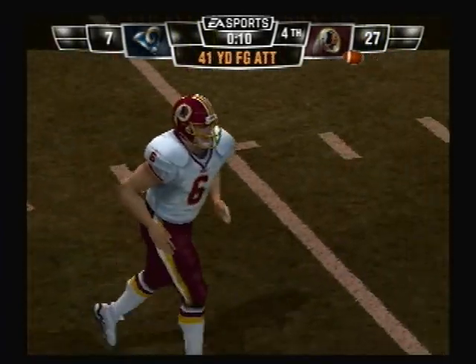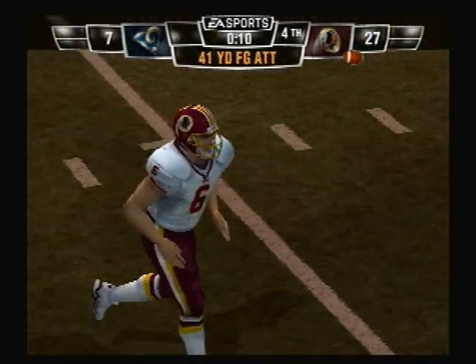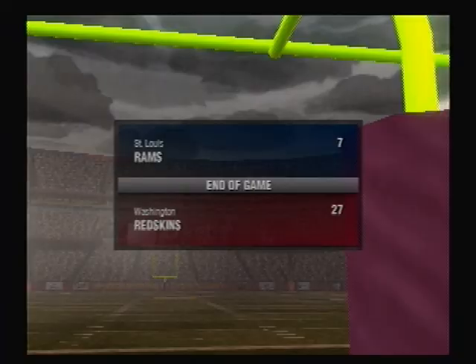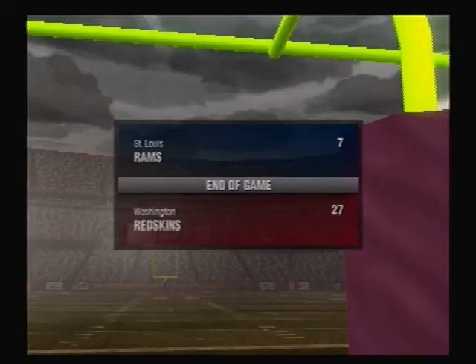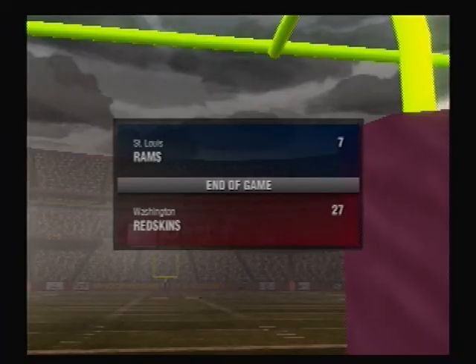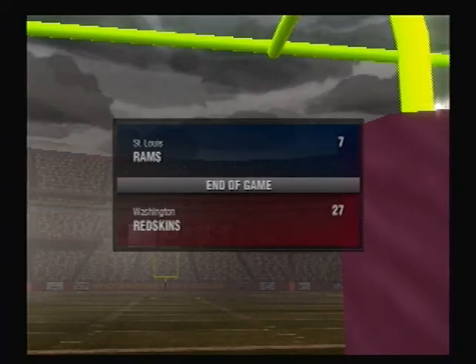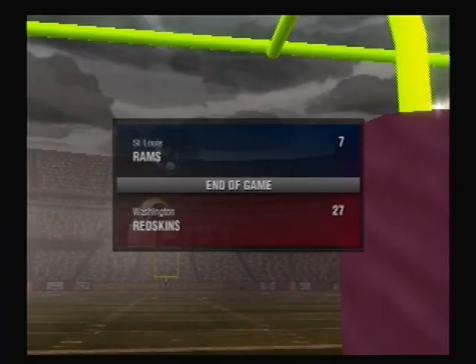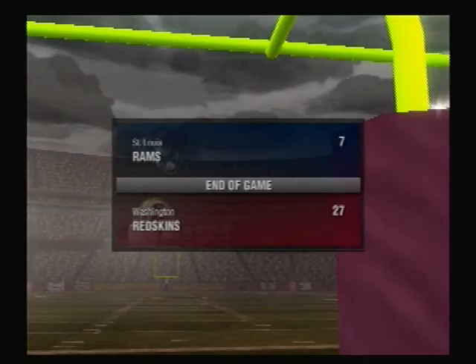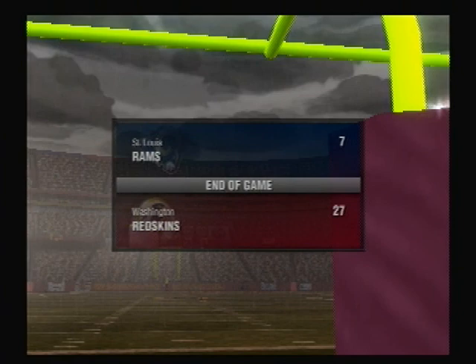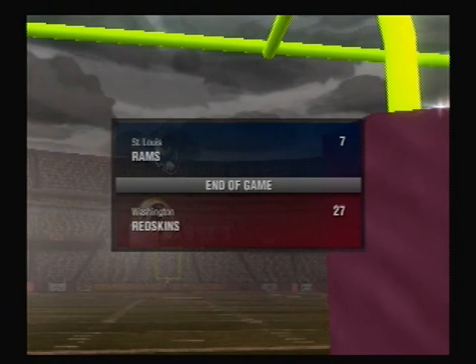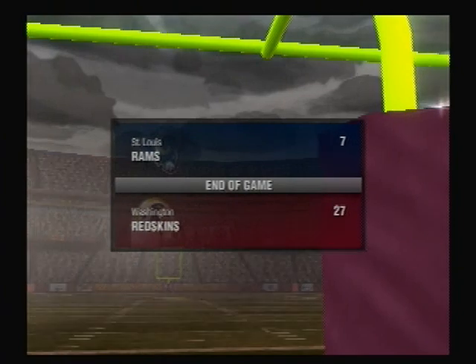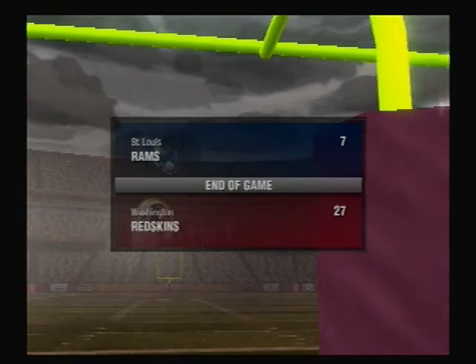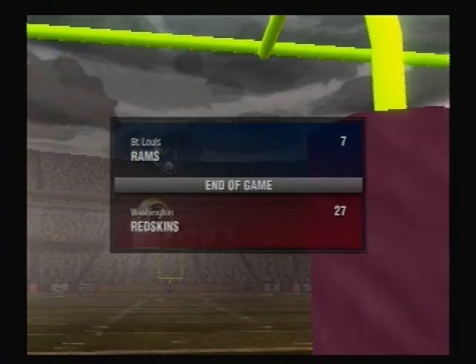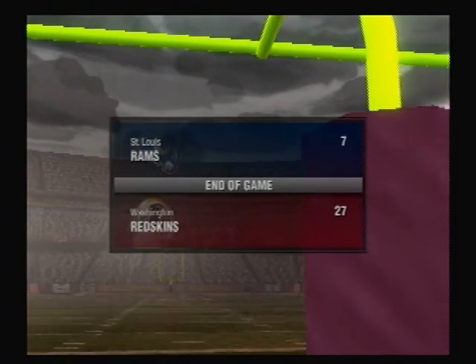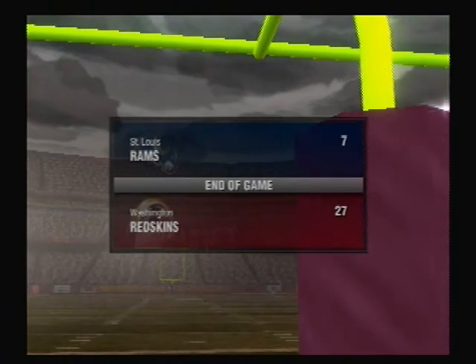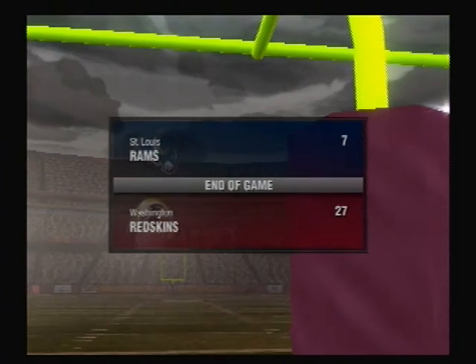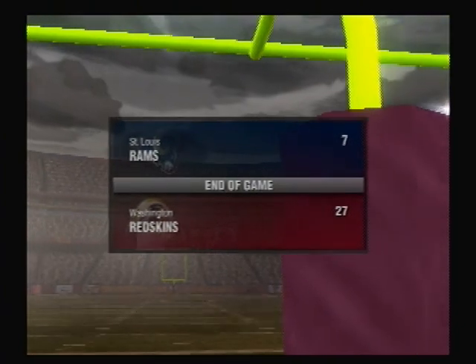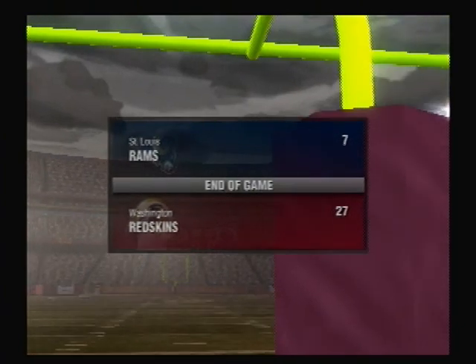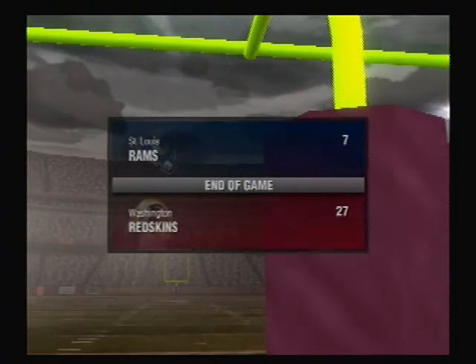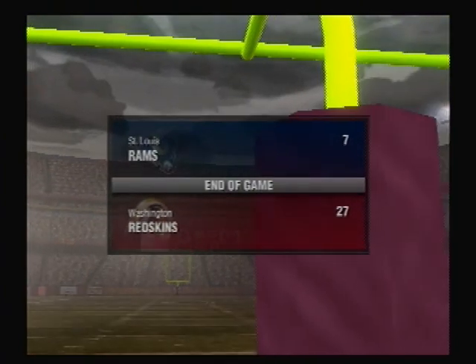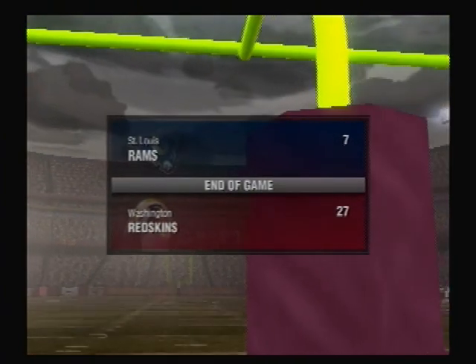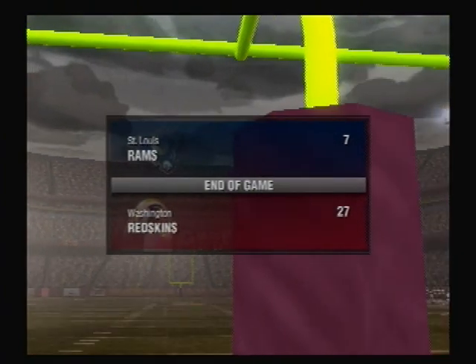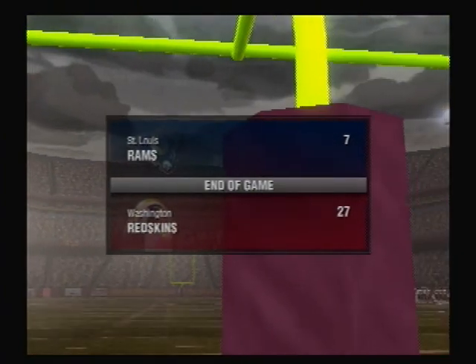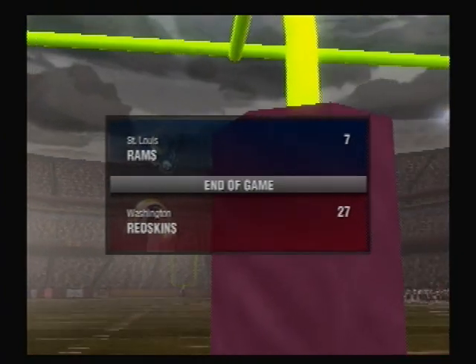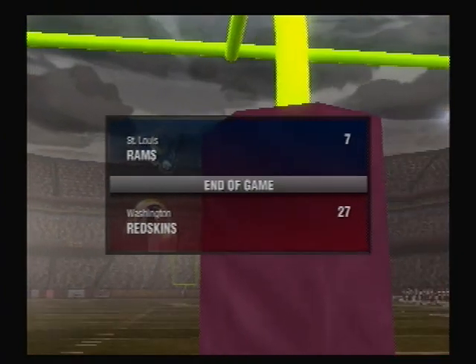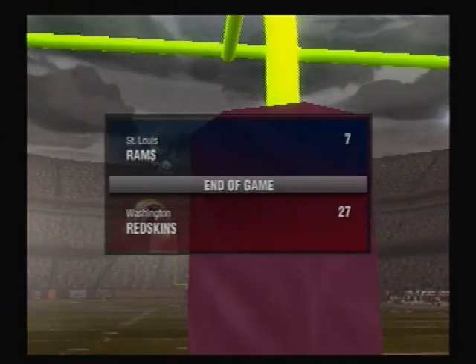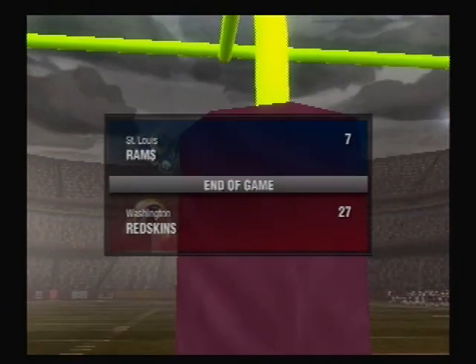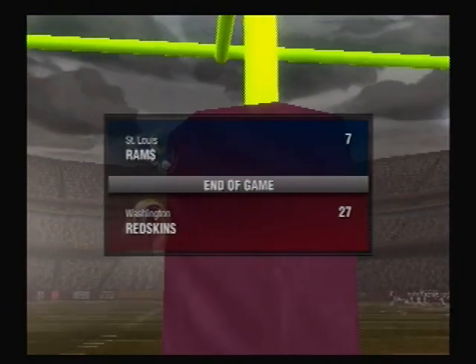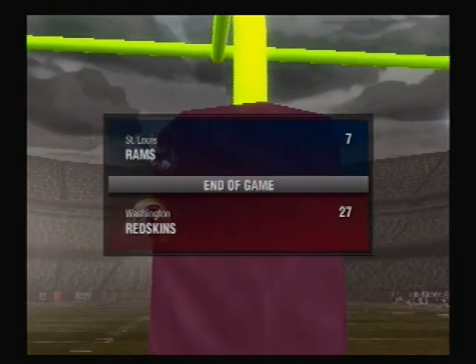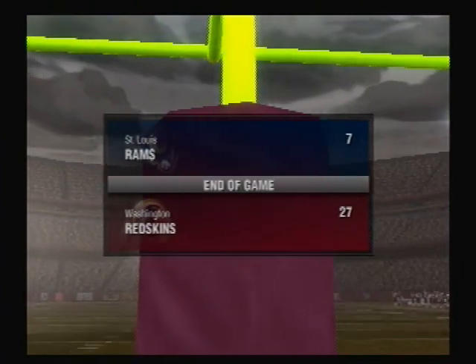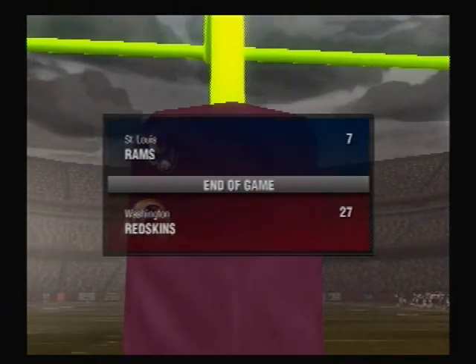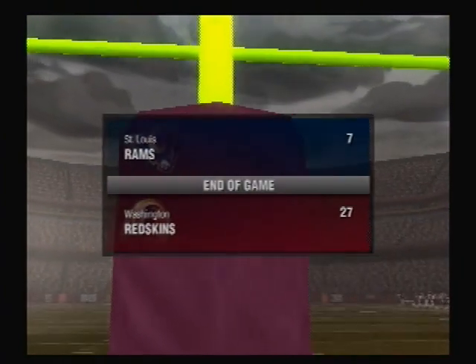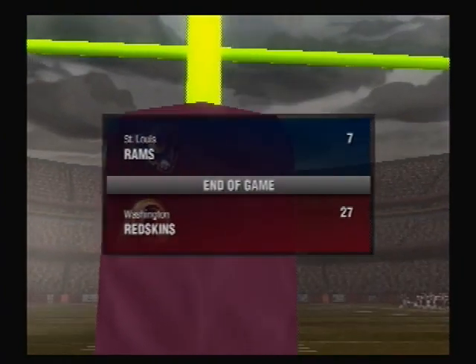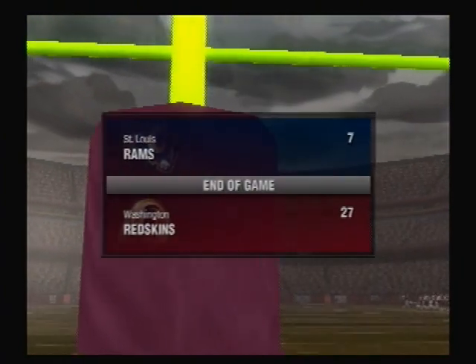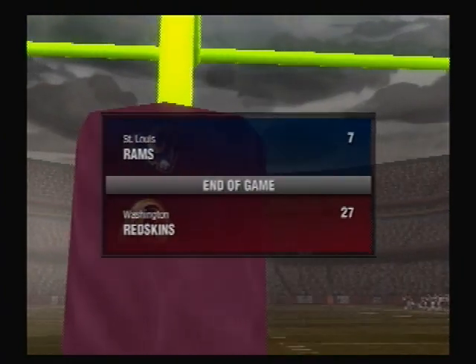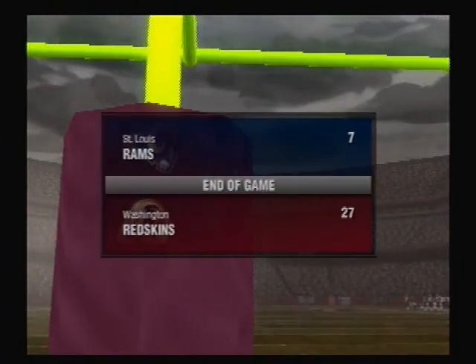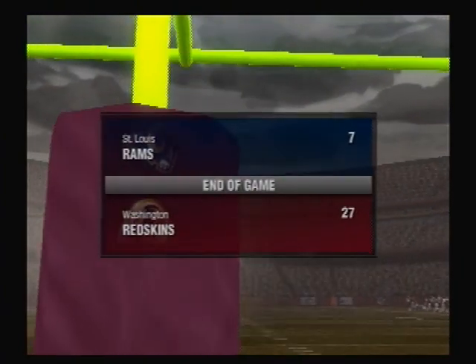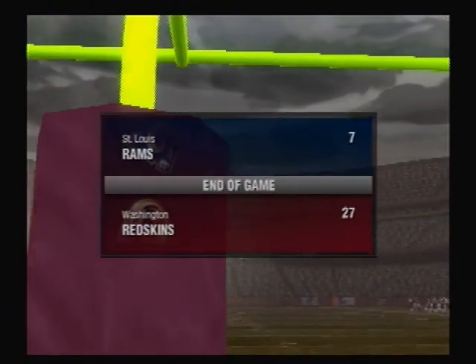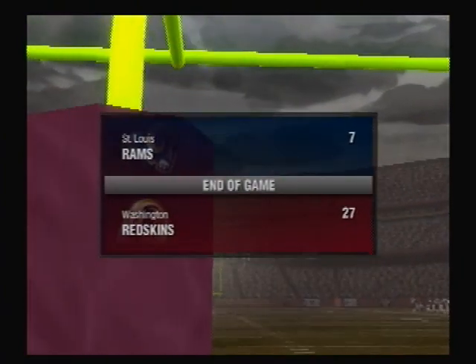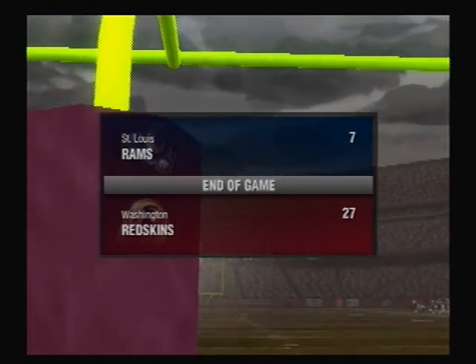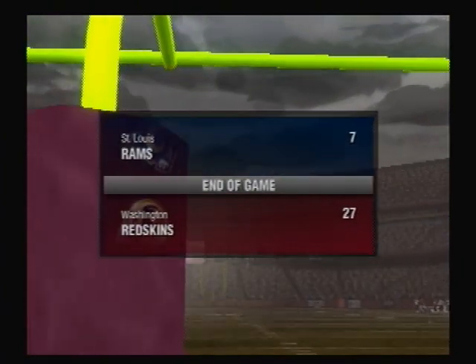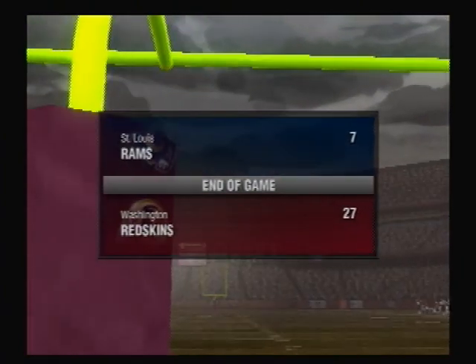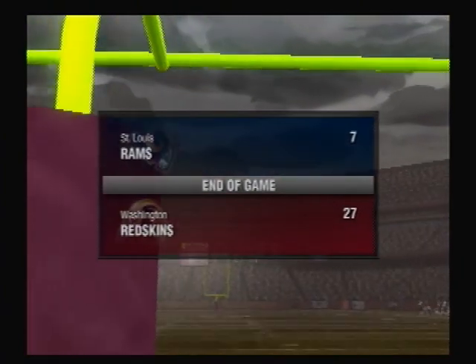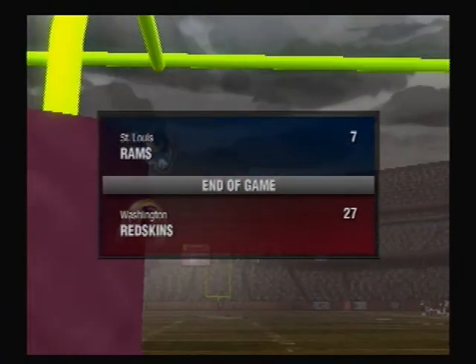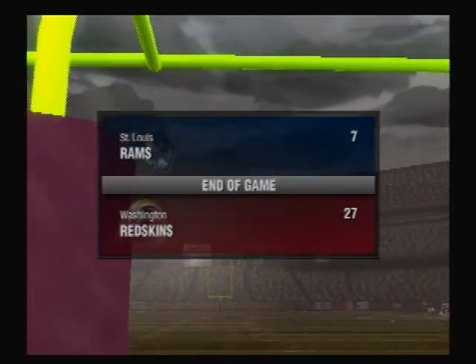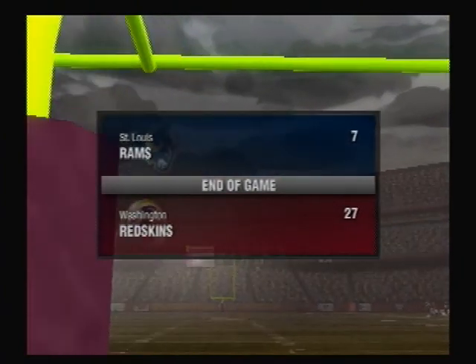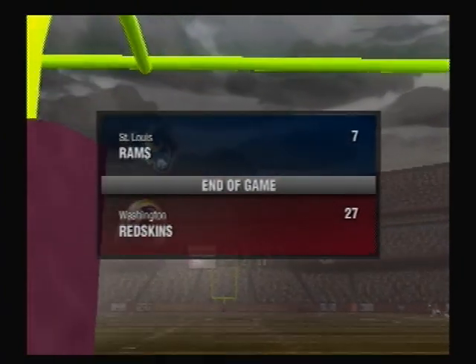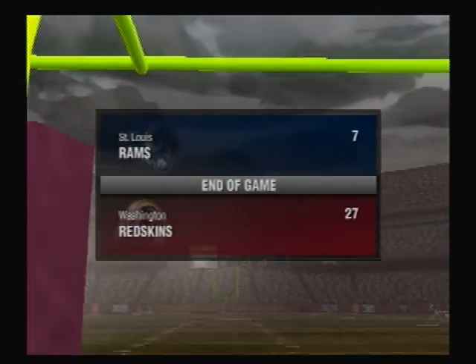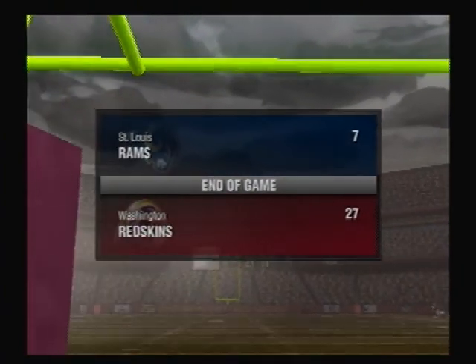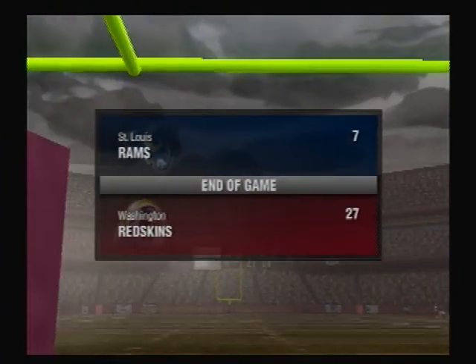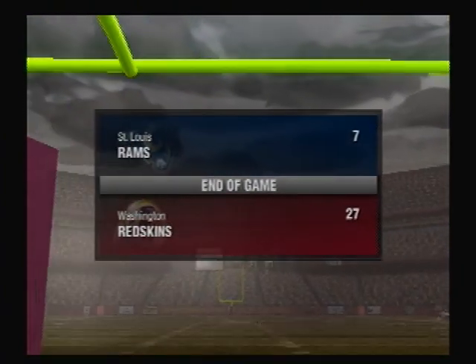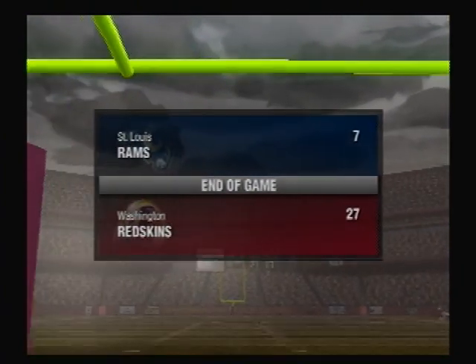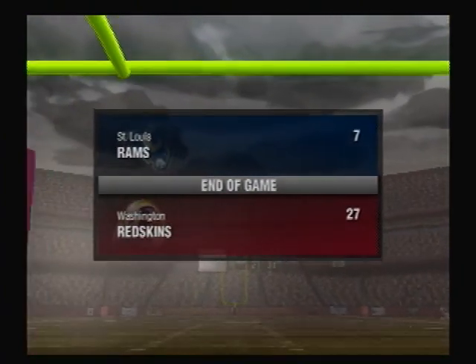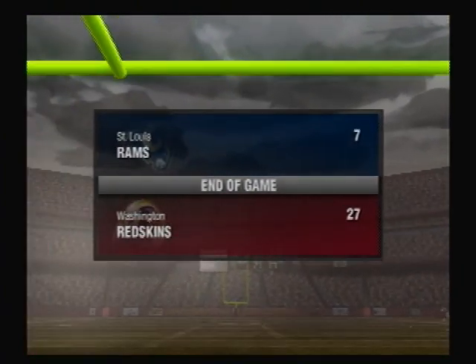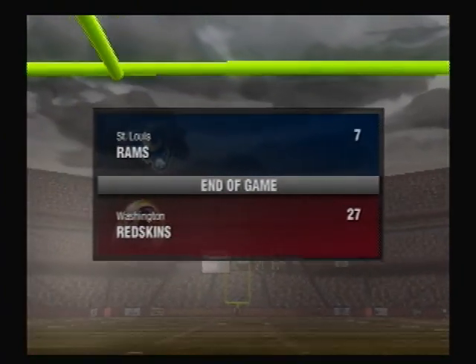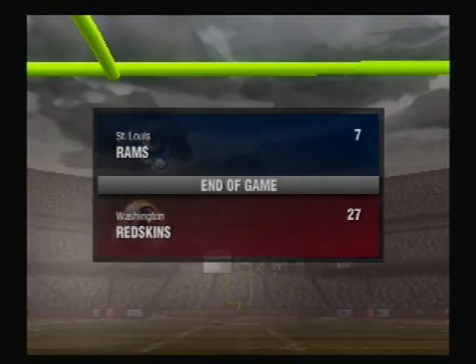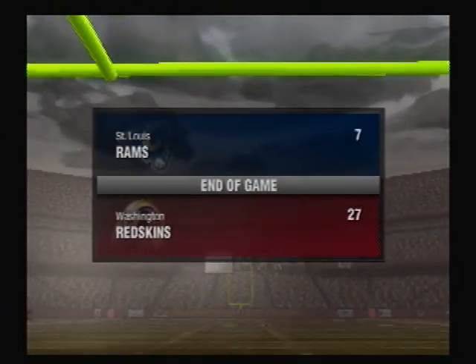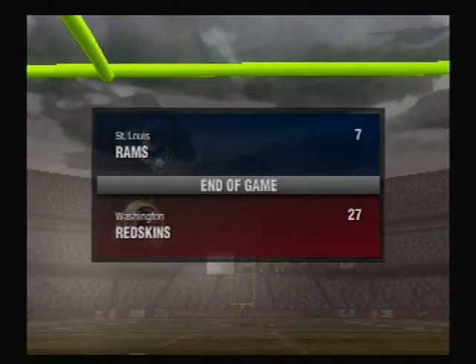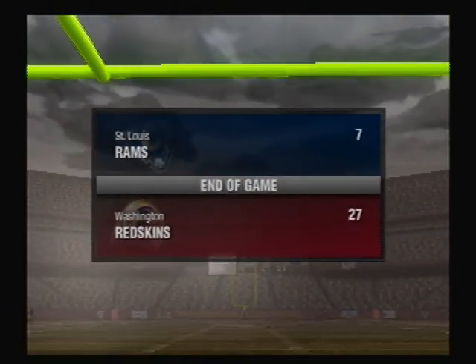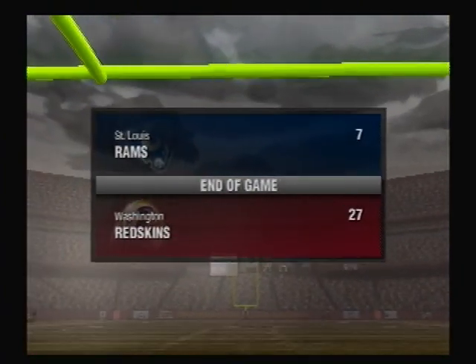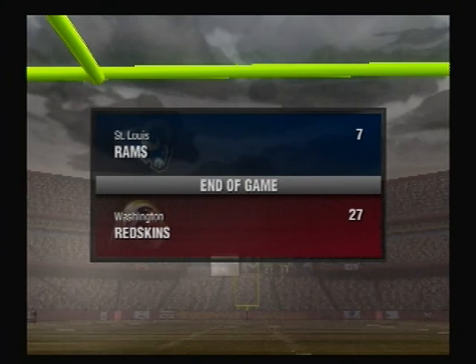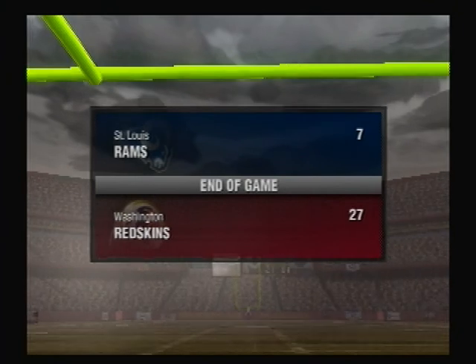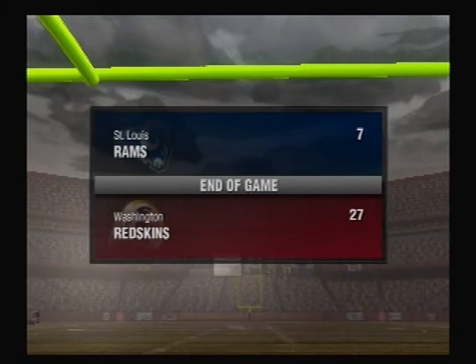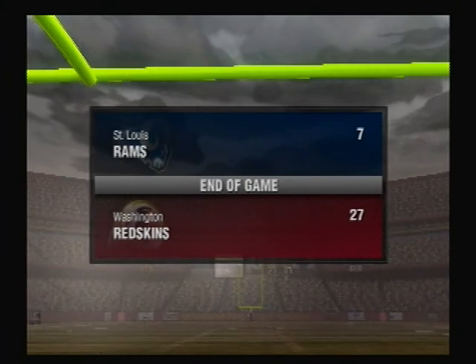That'll do it for us. The Washington Redskins 27, the St. Louis Rams.